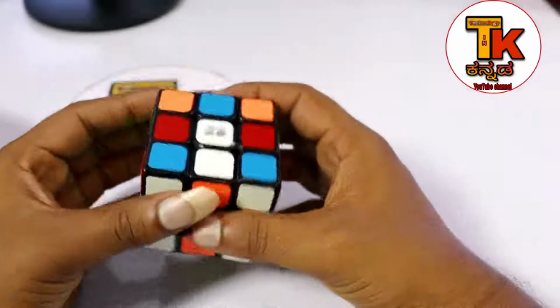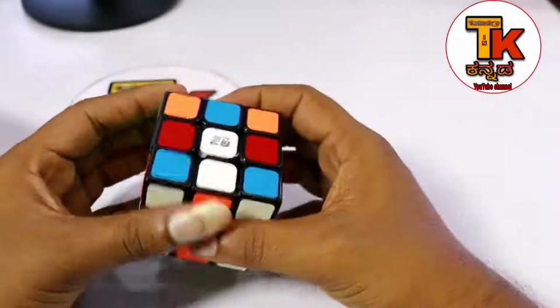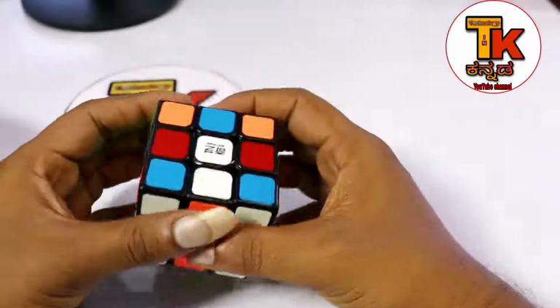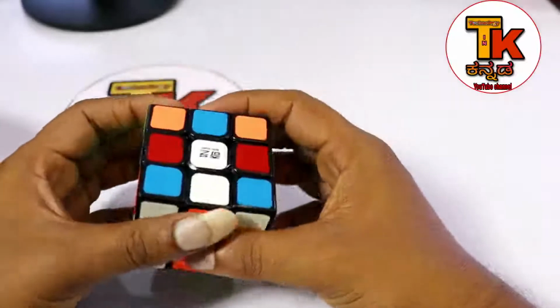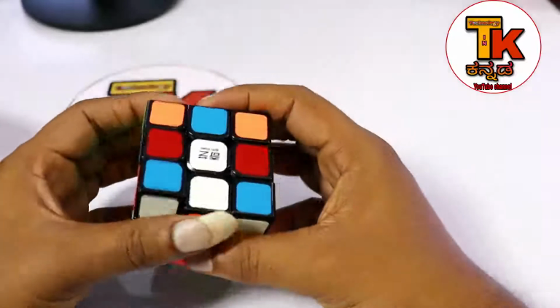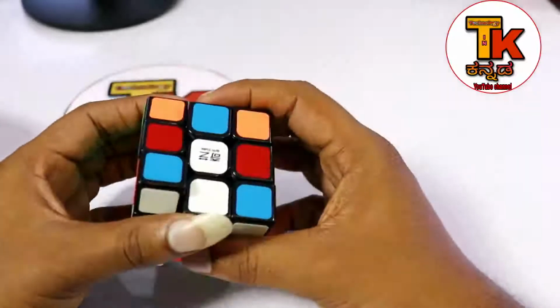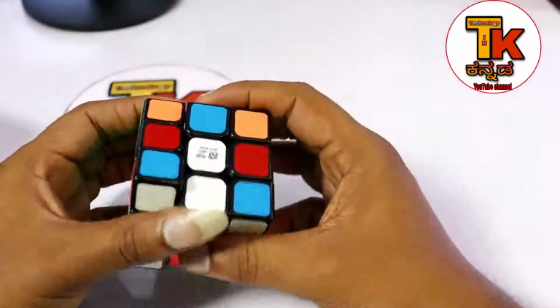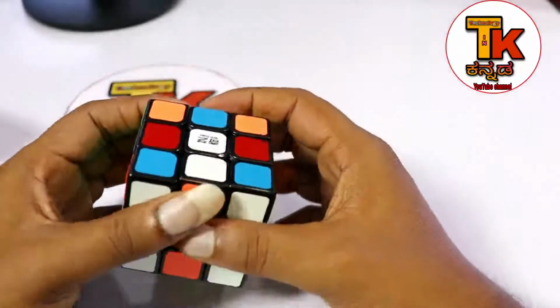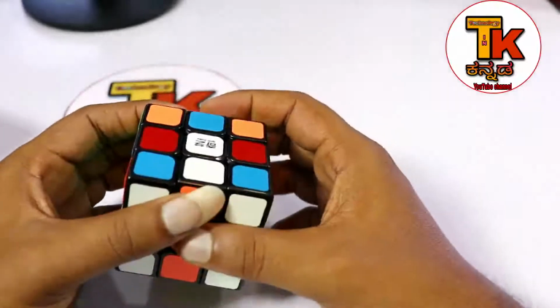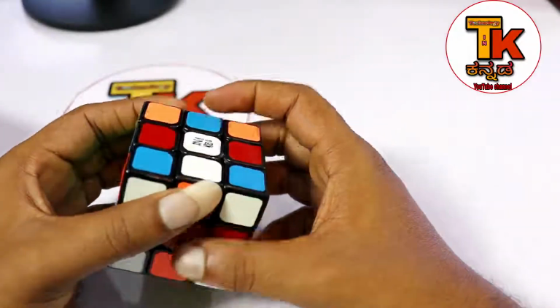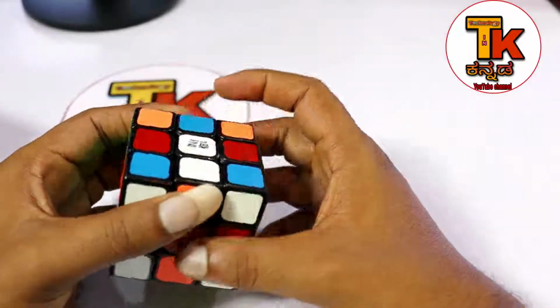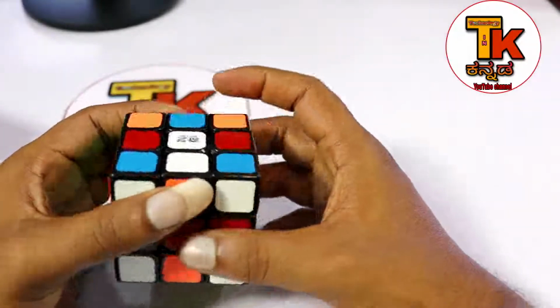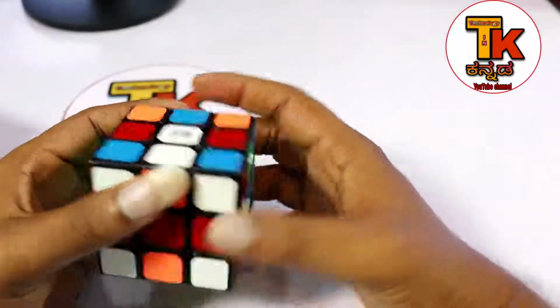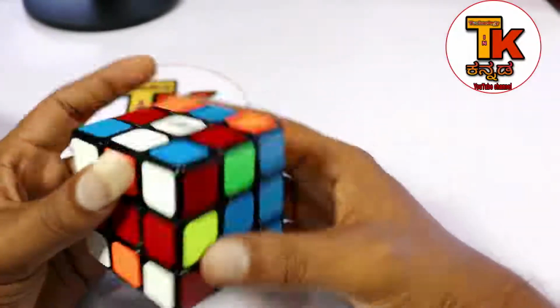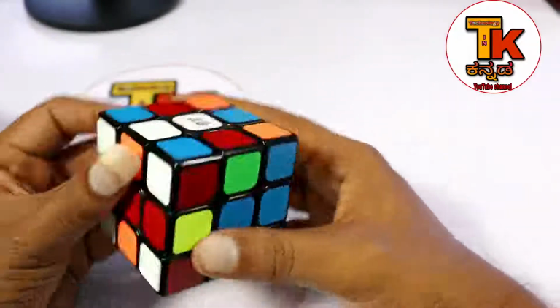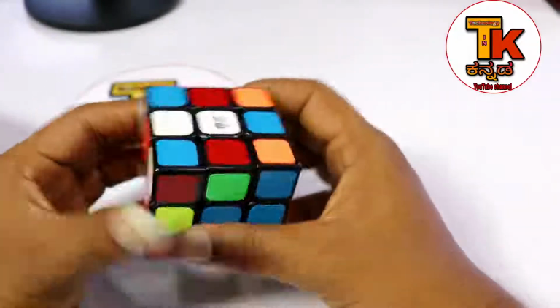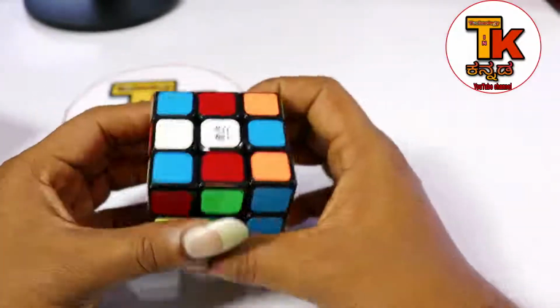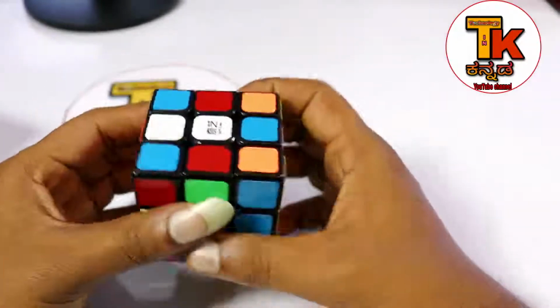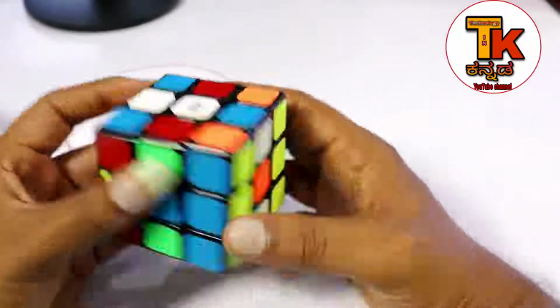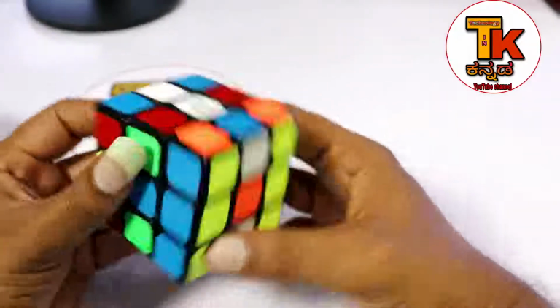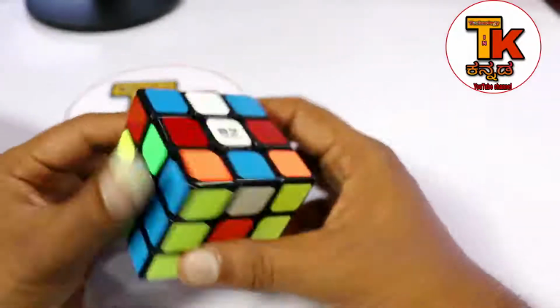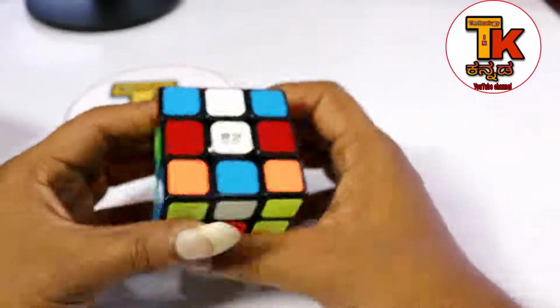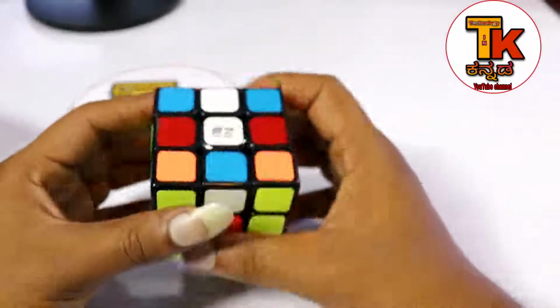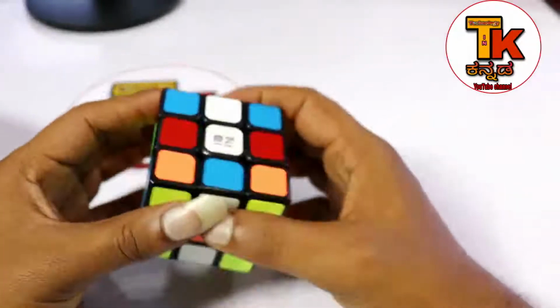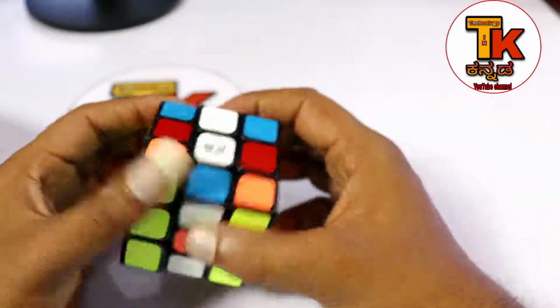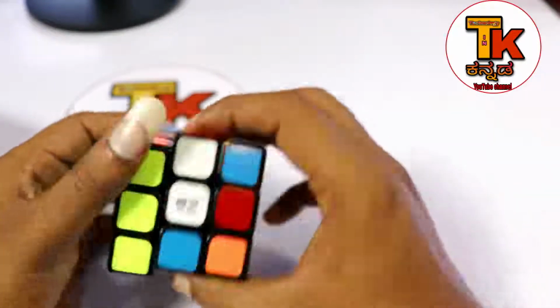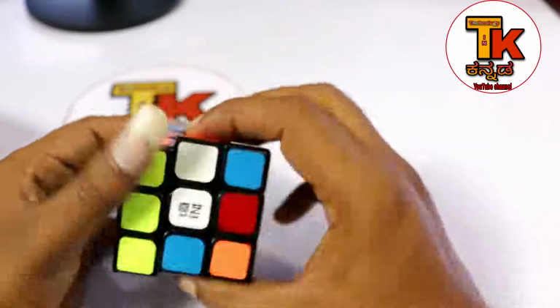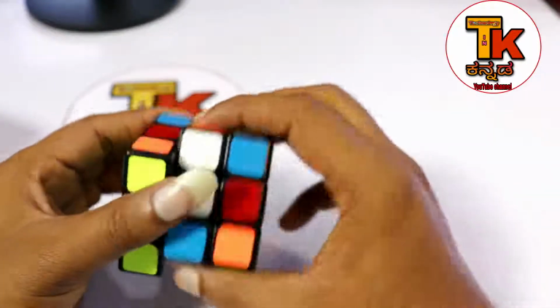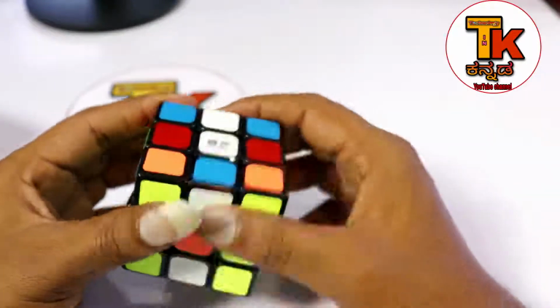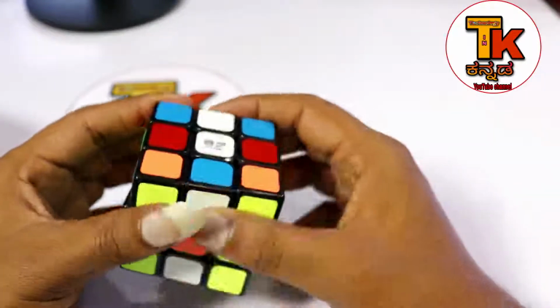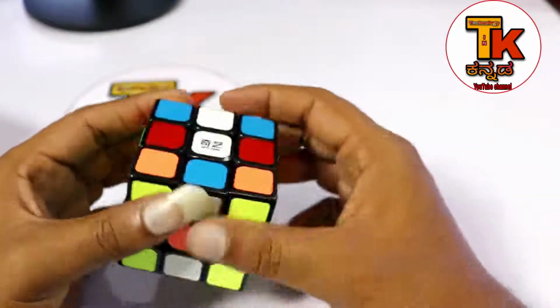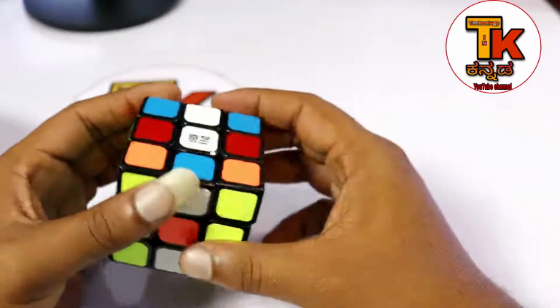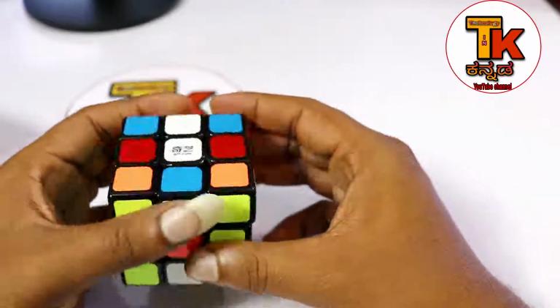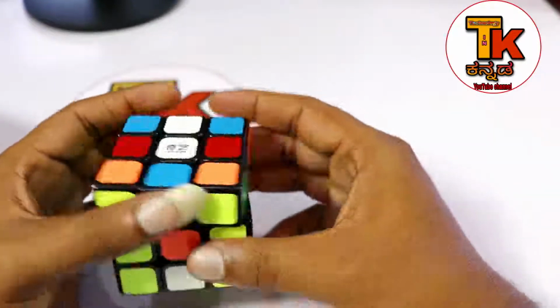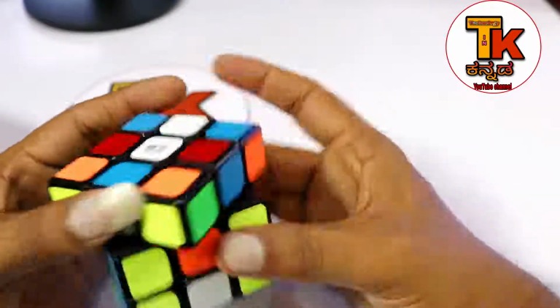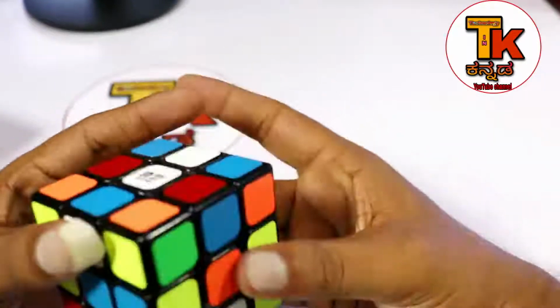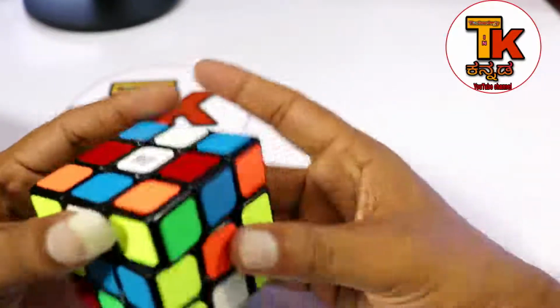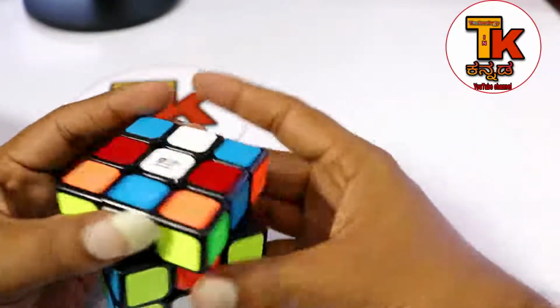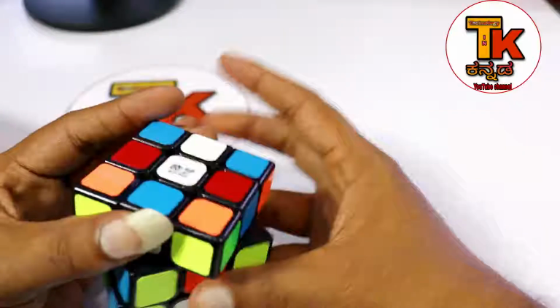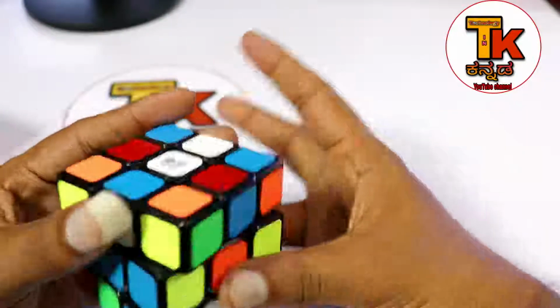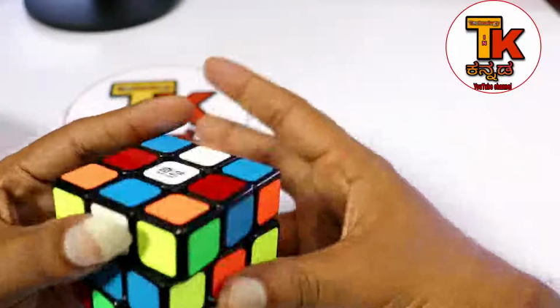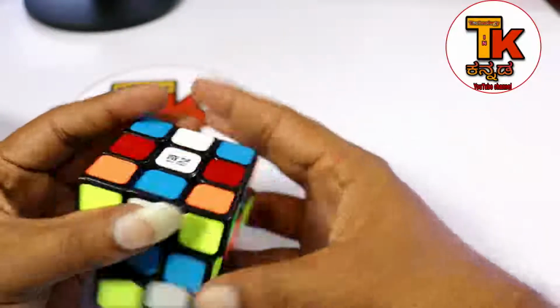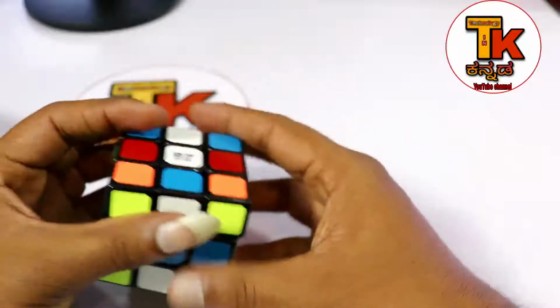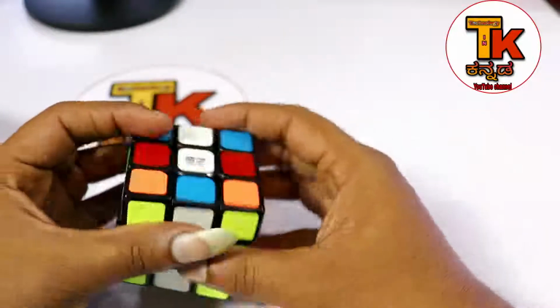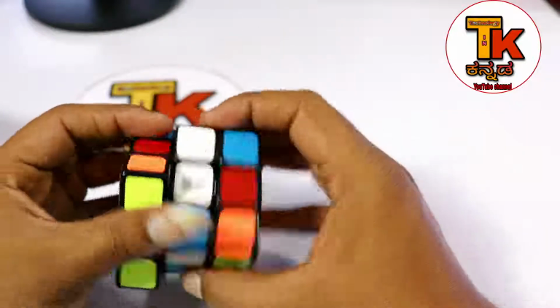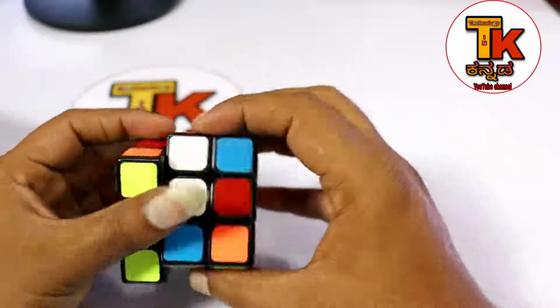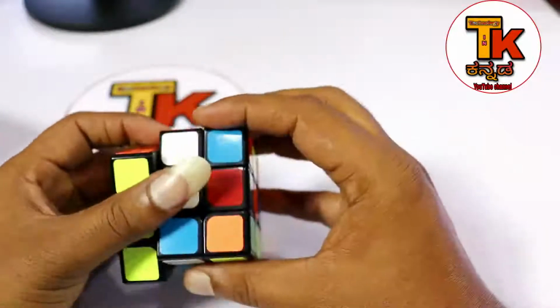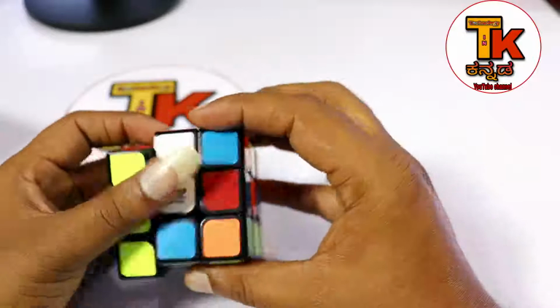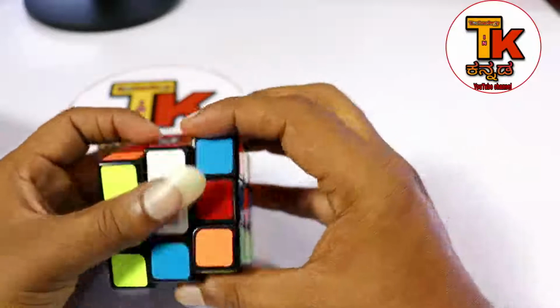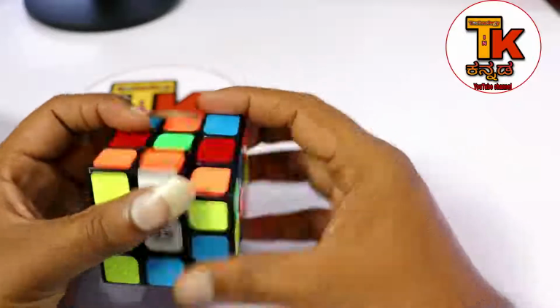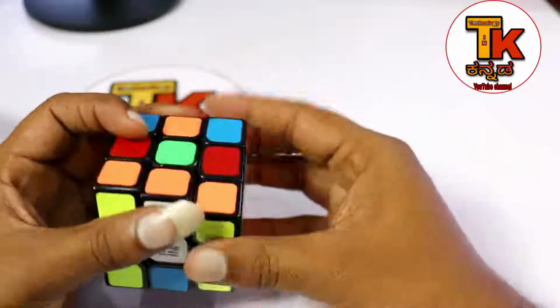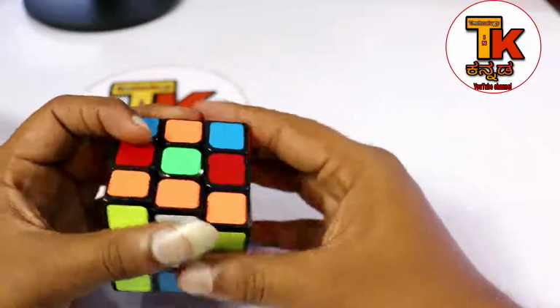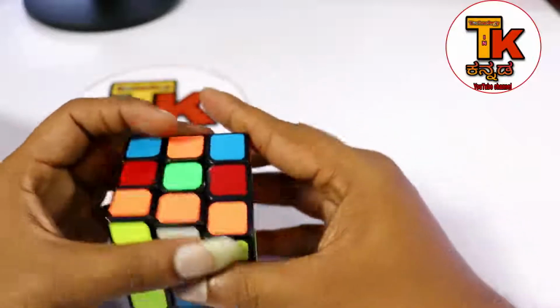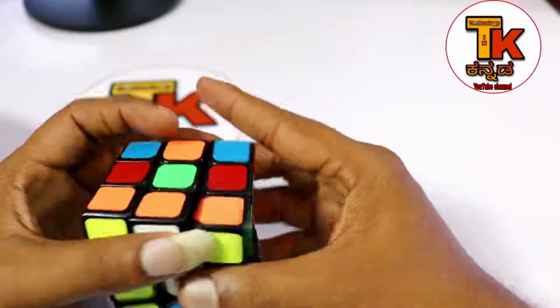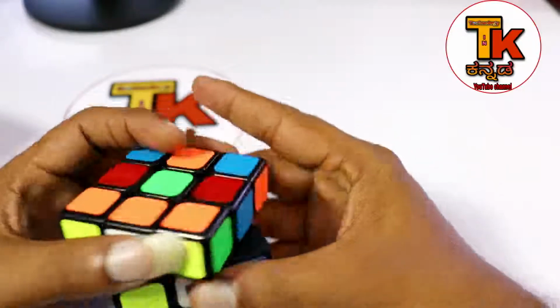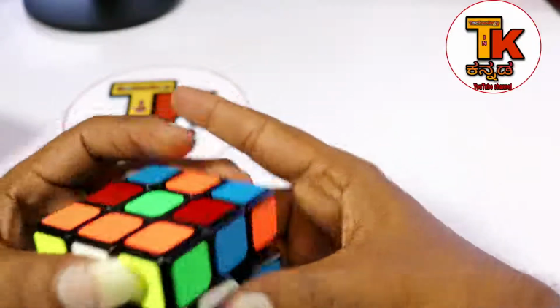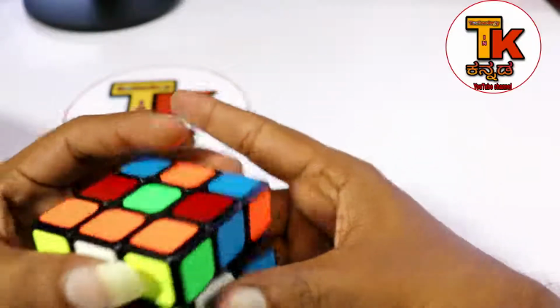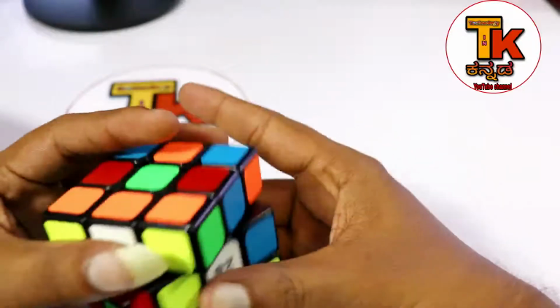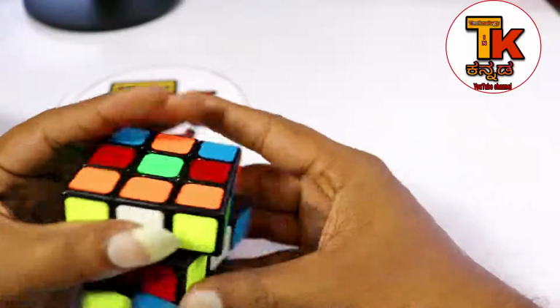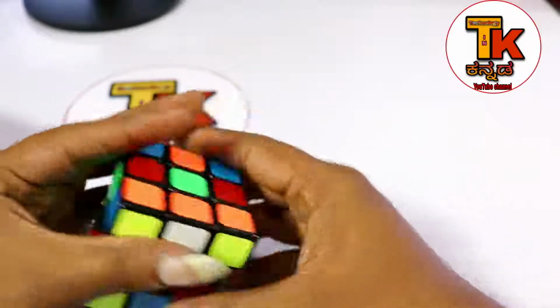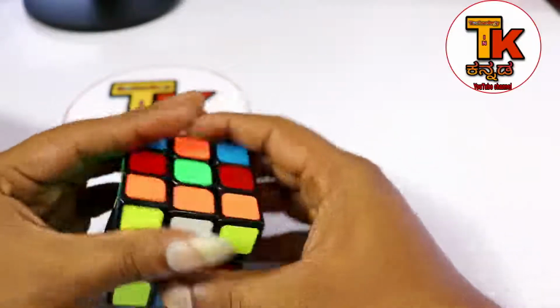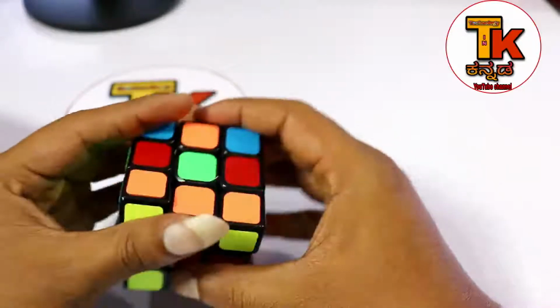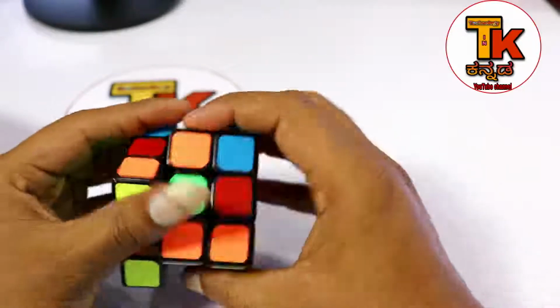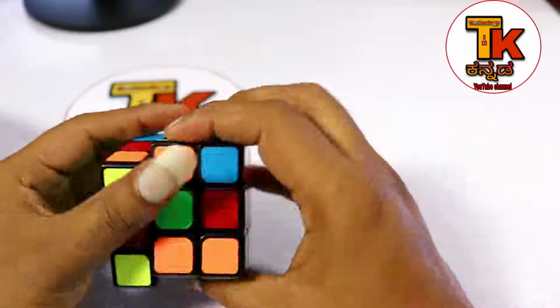If you use Rubik's Cube, you can use the formula. You can apply the formula first. If you apply the formula, you can apply the formula.